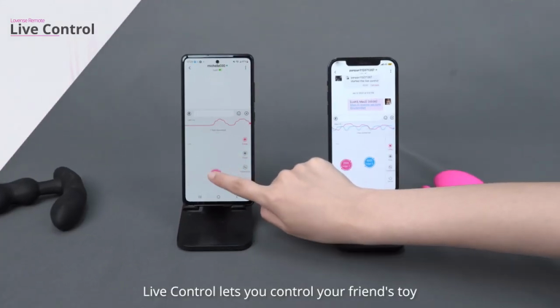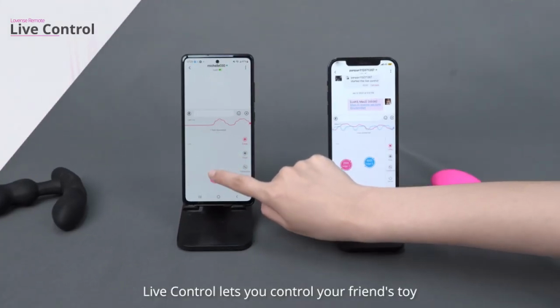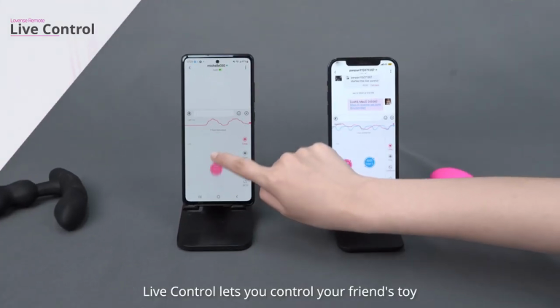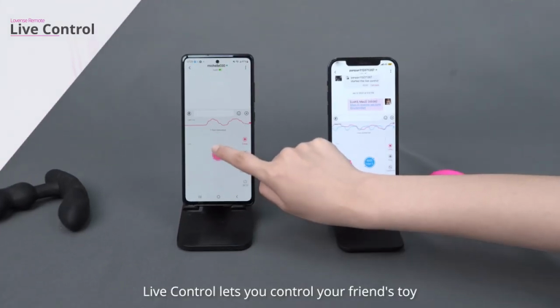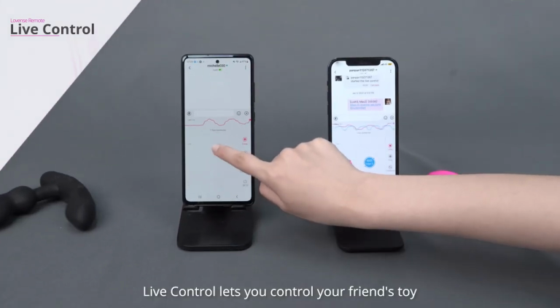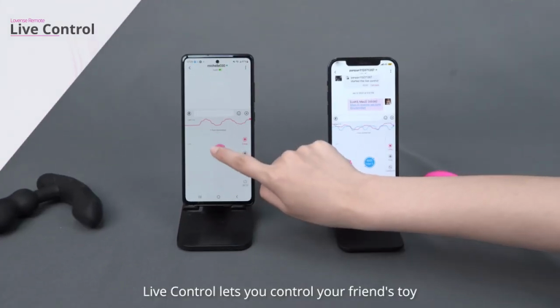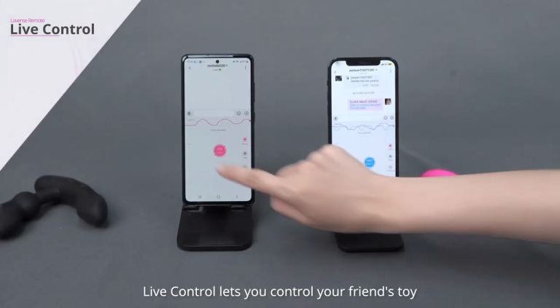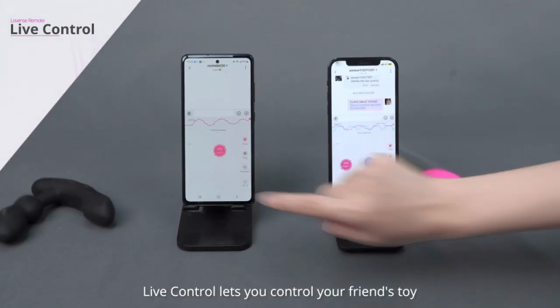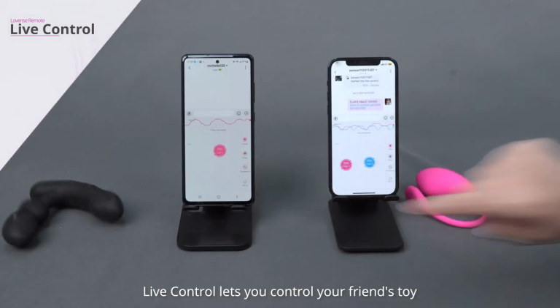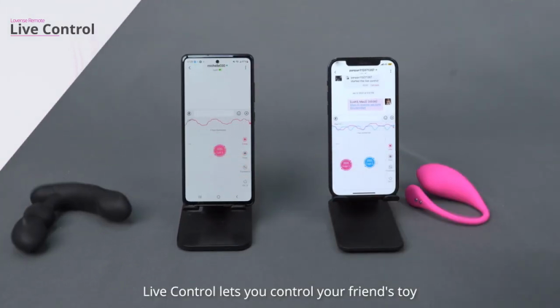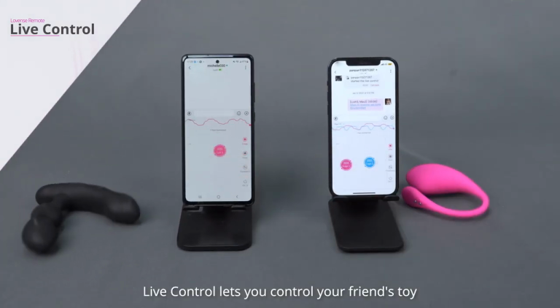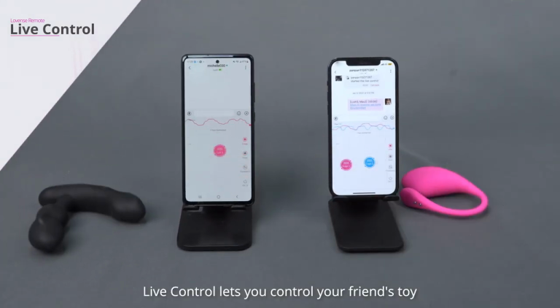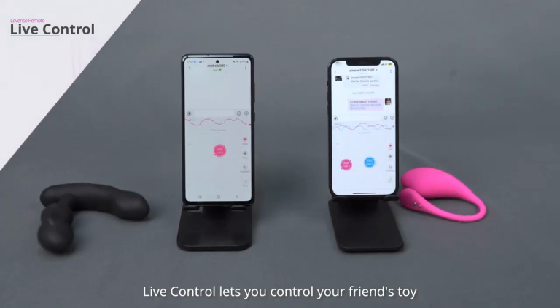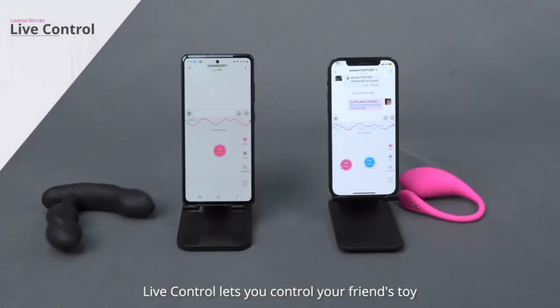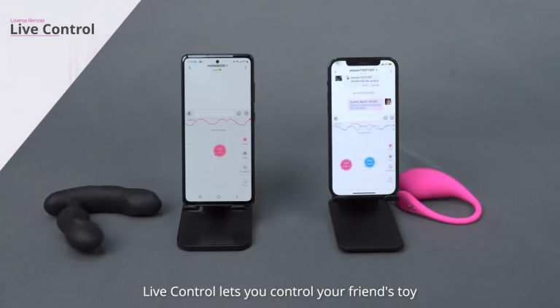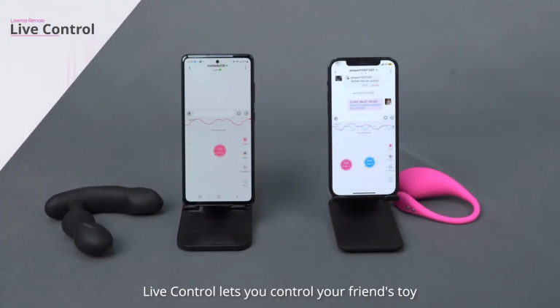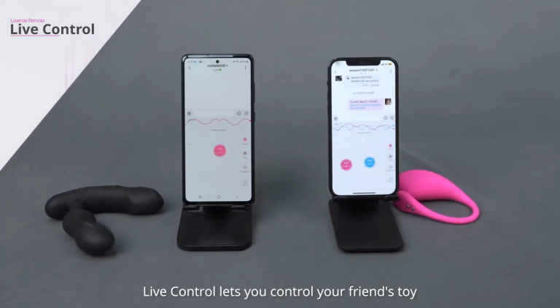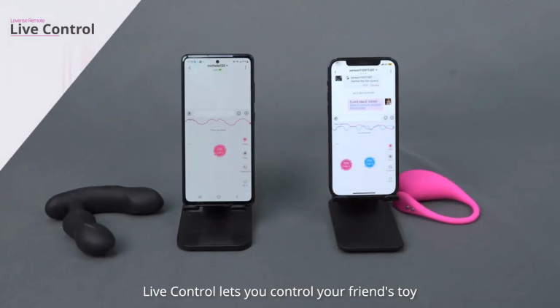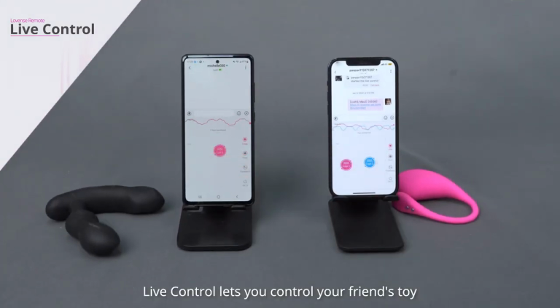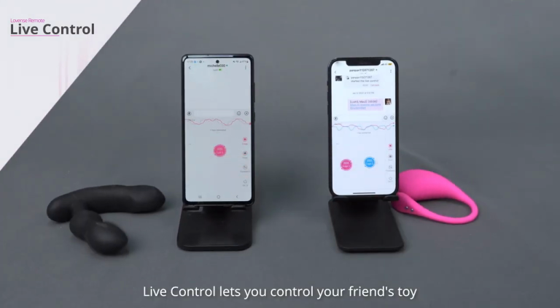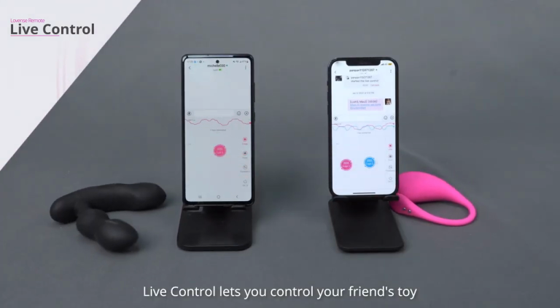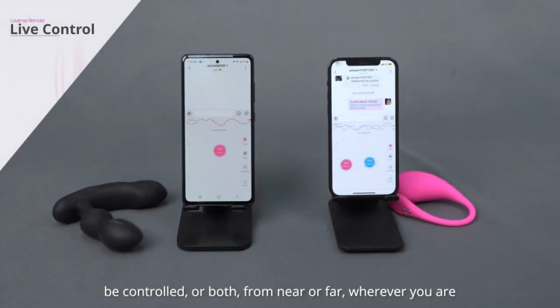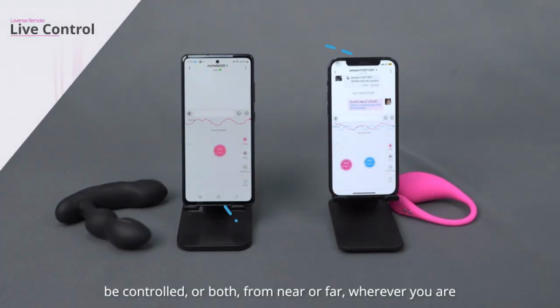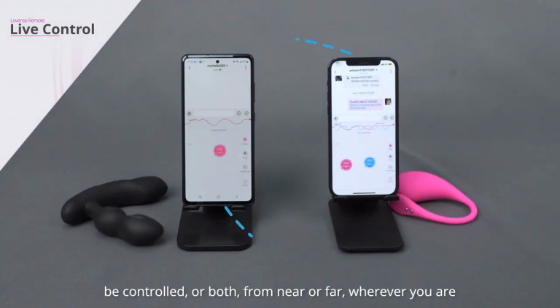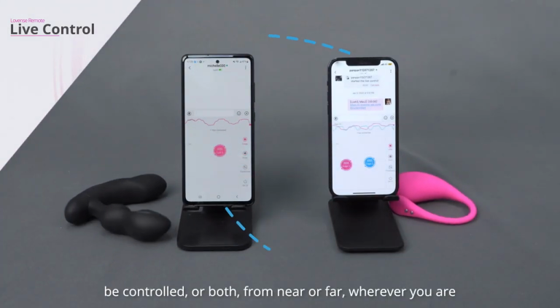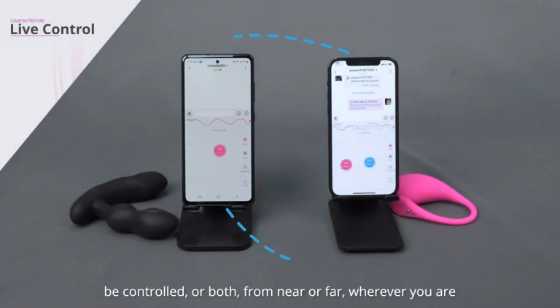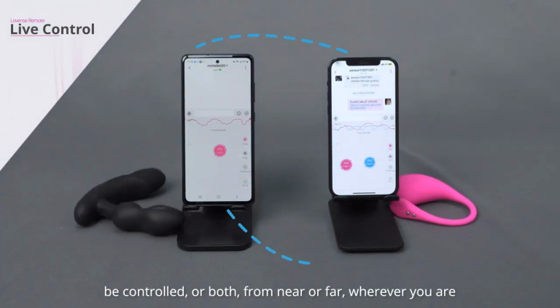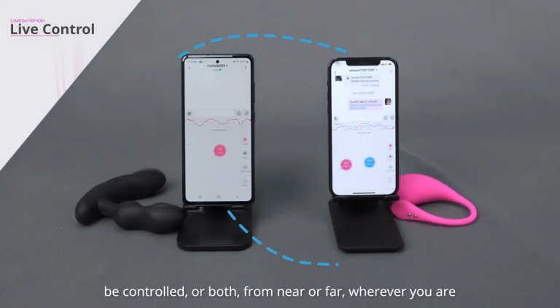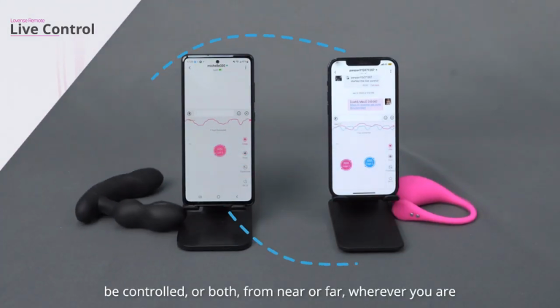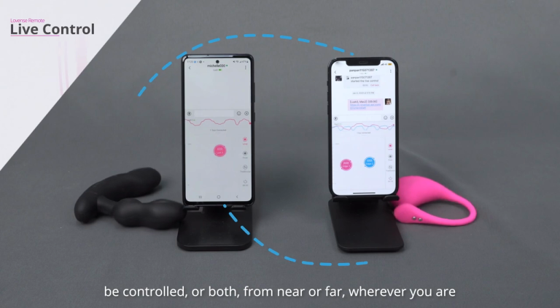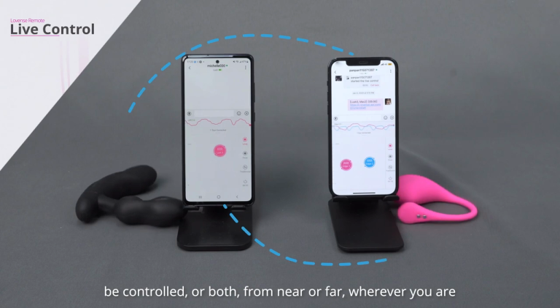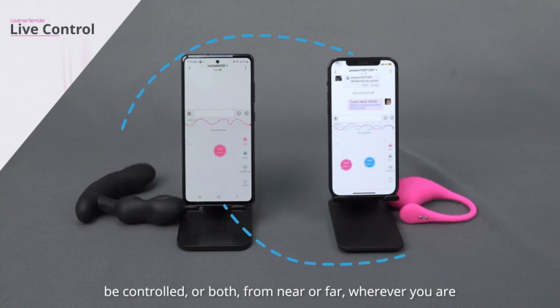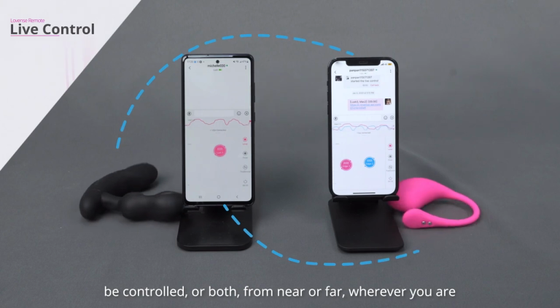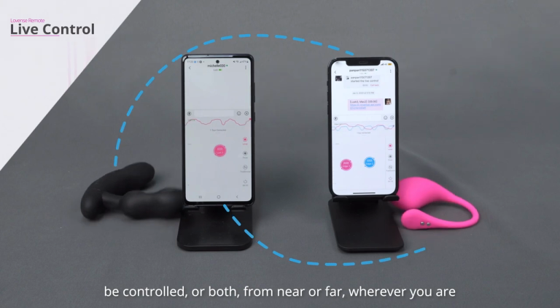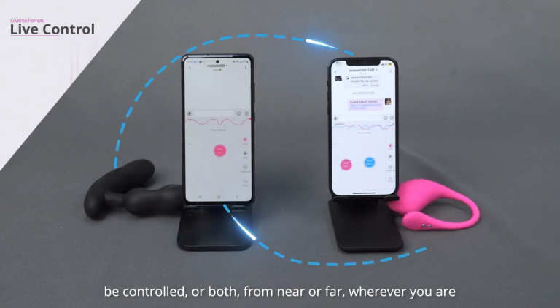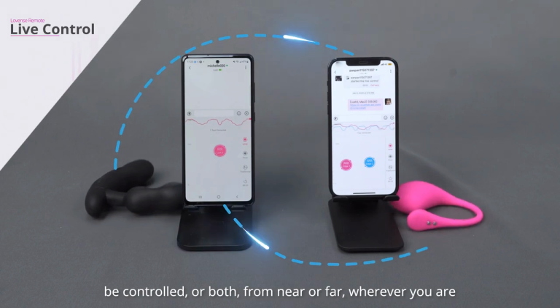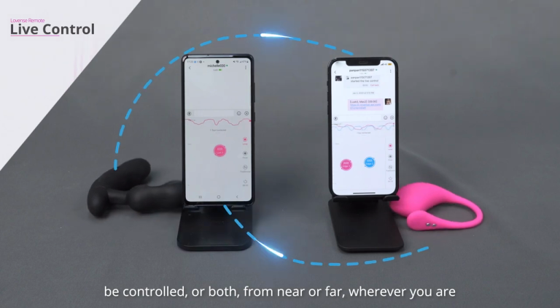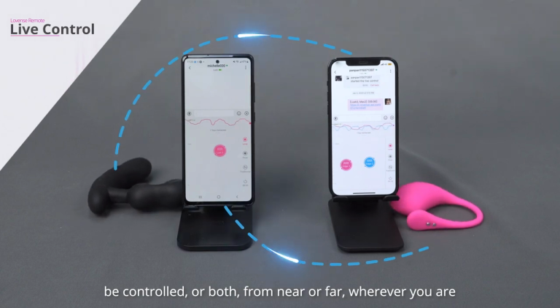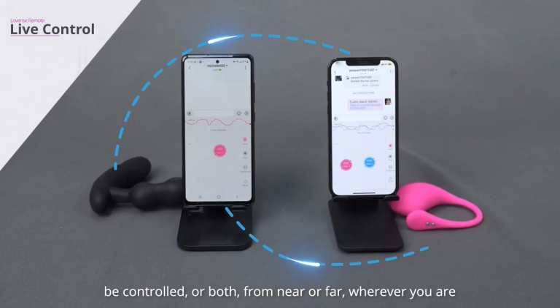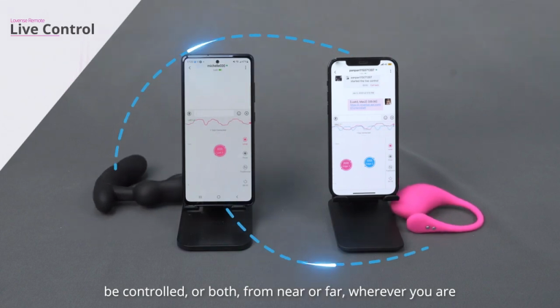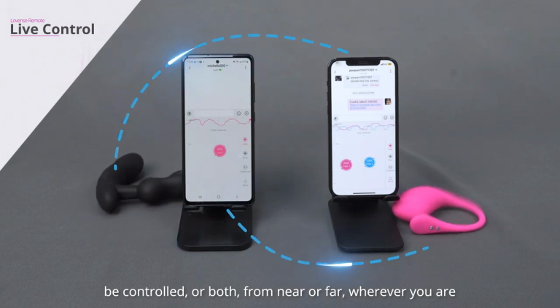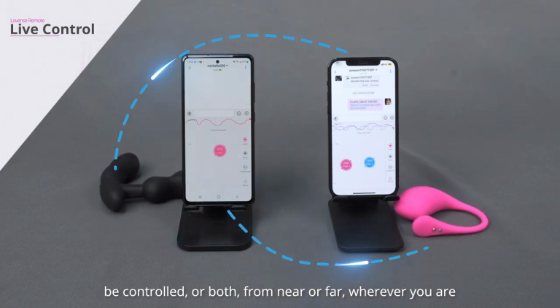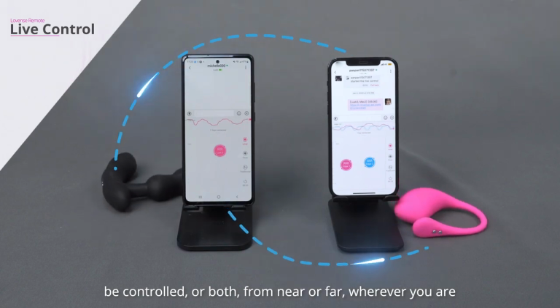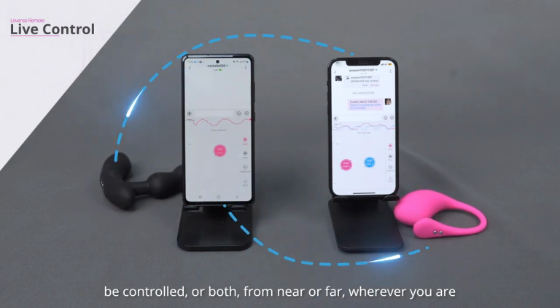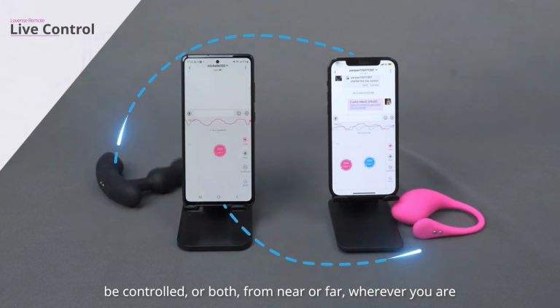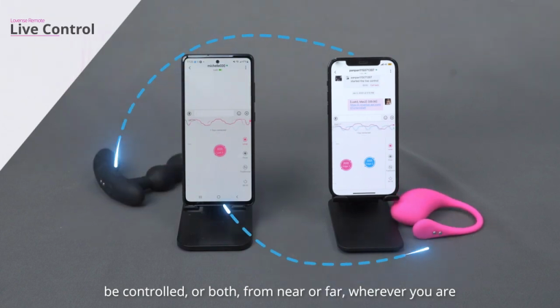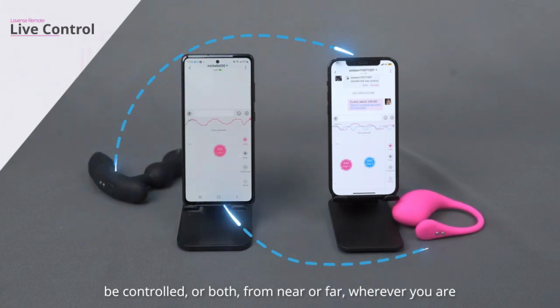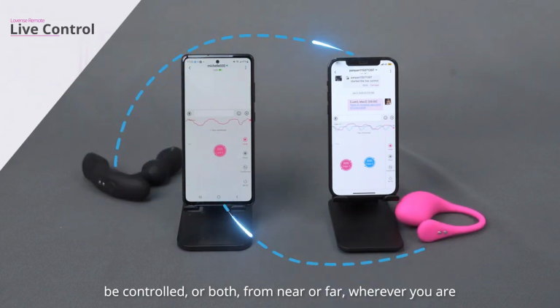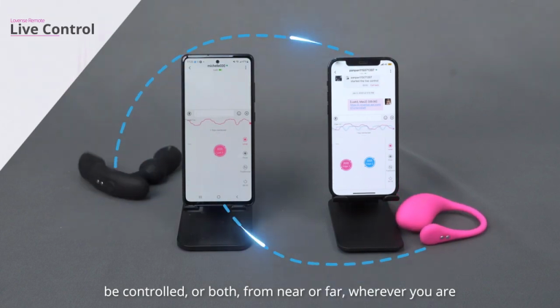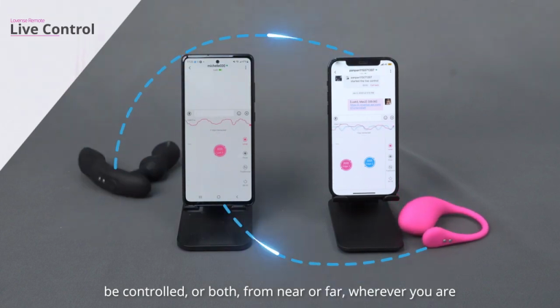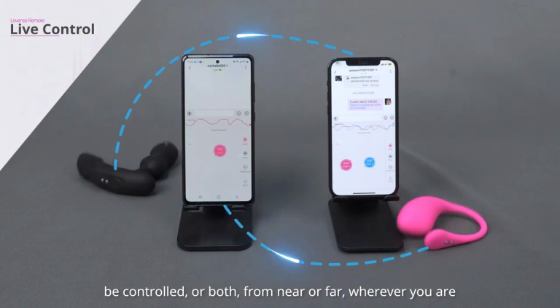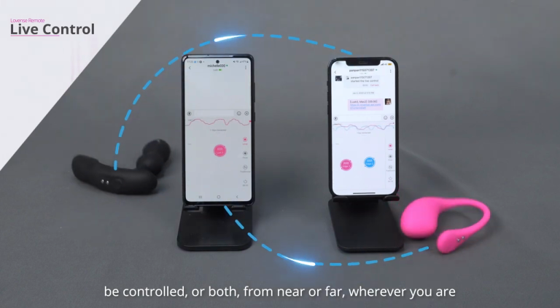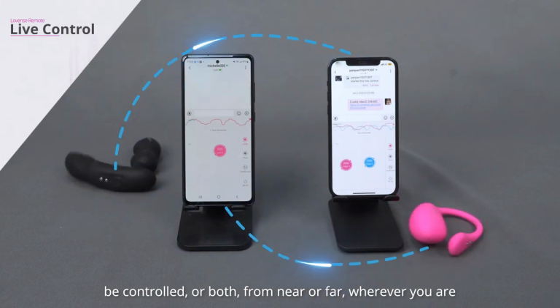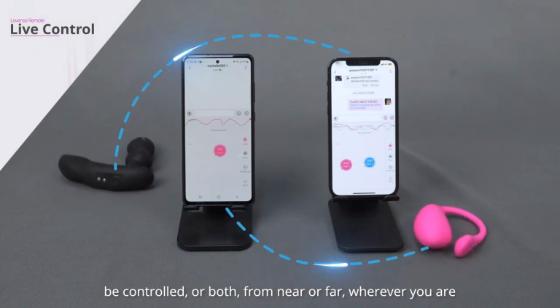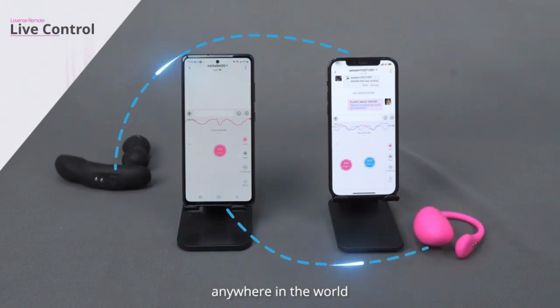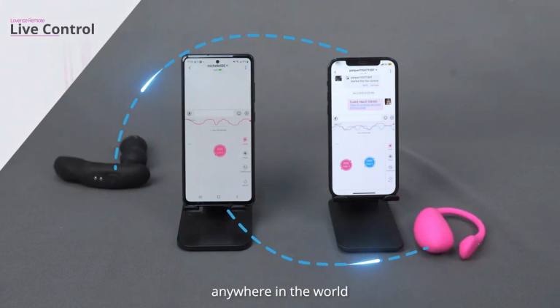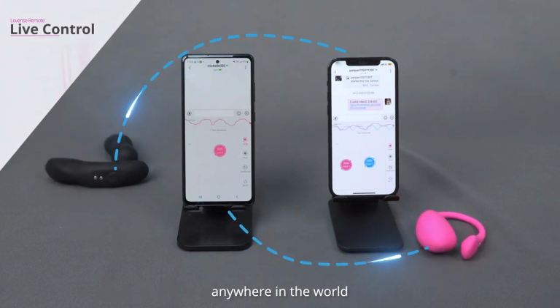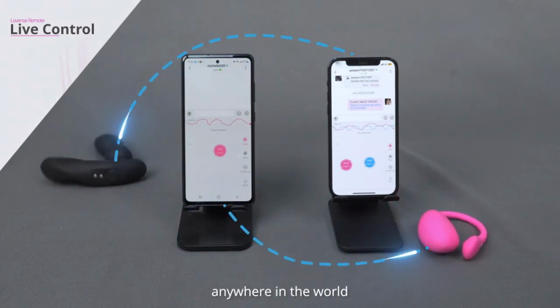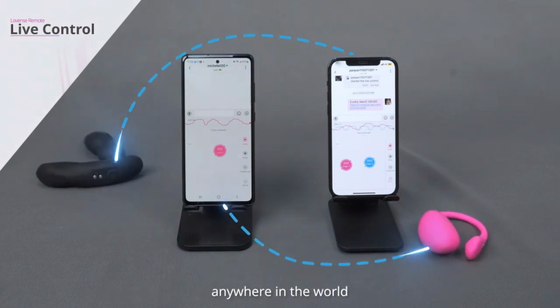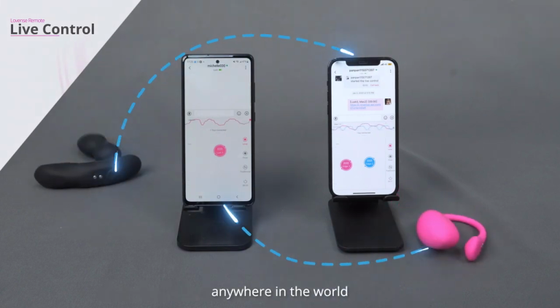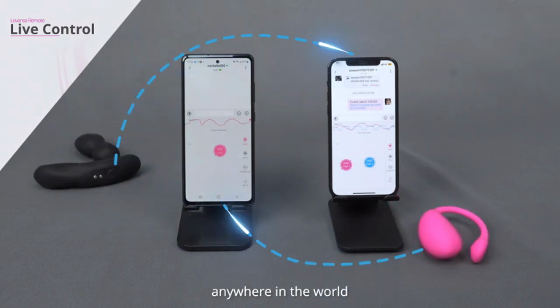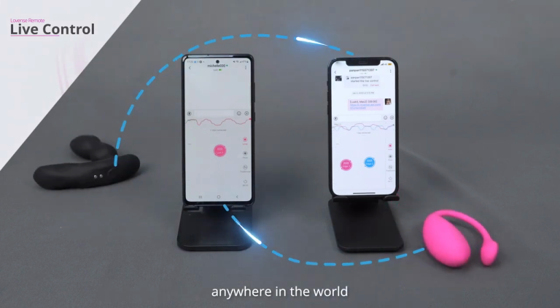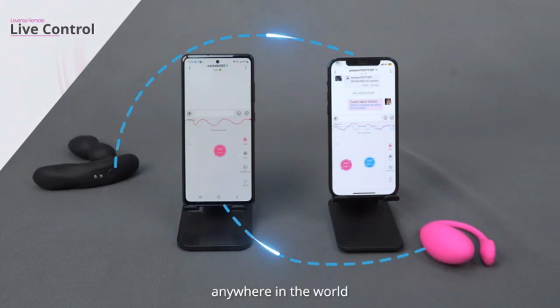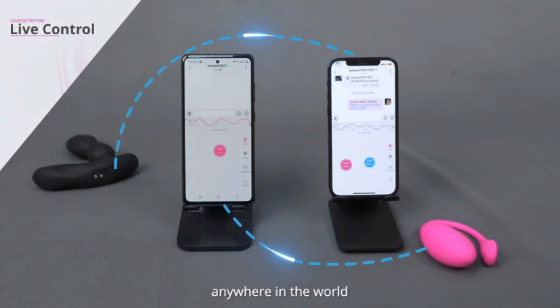Live control lets you control your friend's toy, be controlled, or both, from near or far, wherever you are, anywhere in the world.